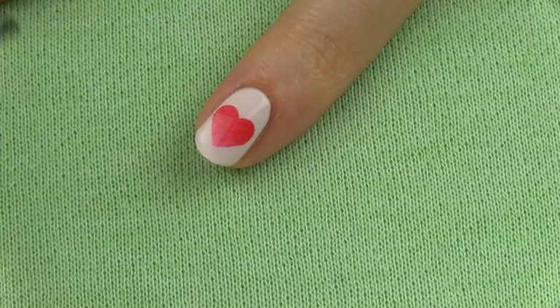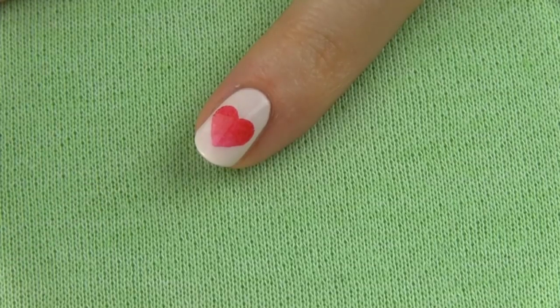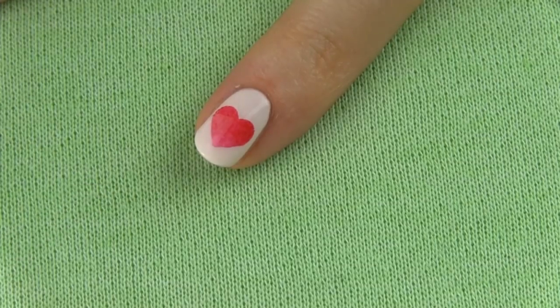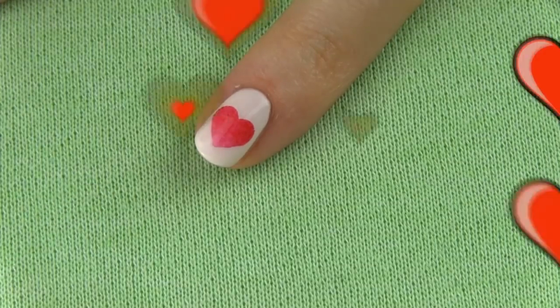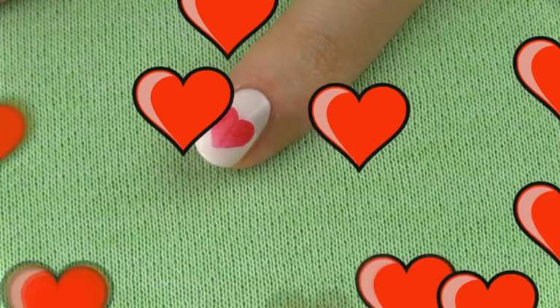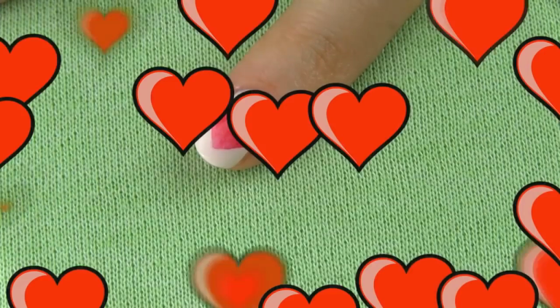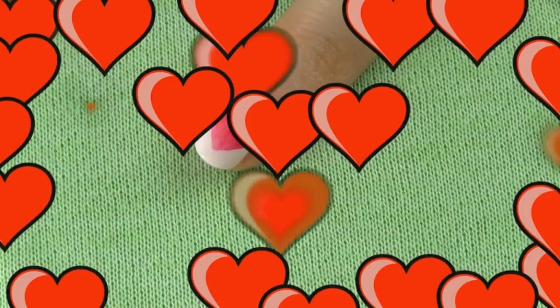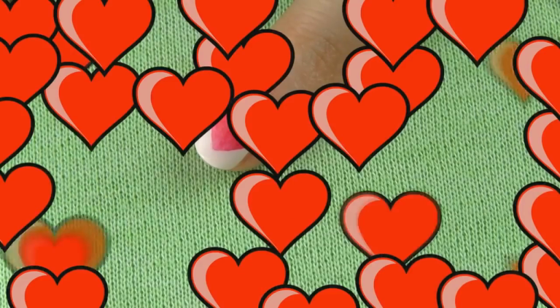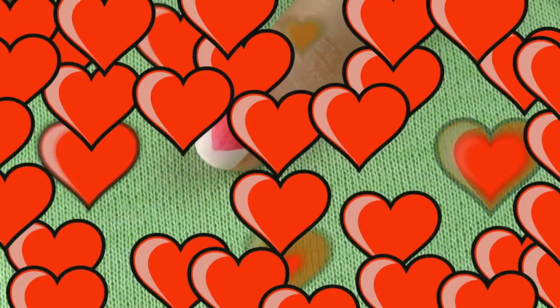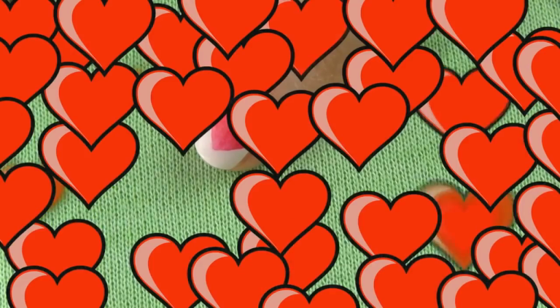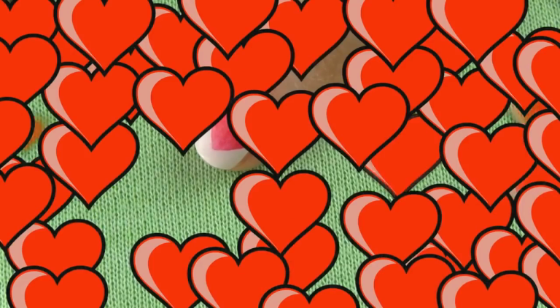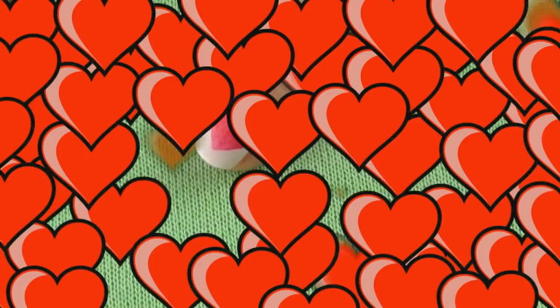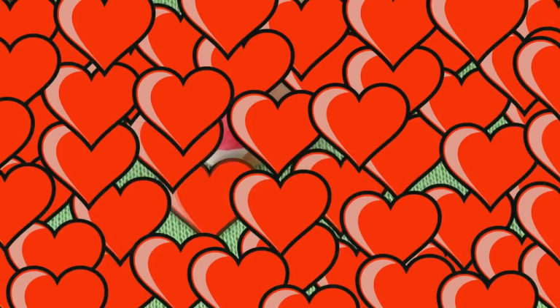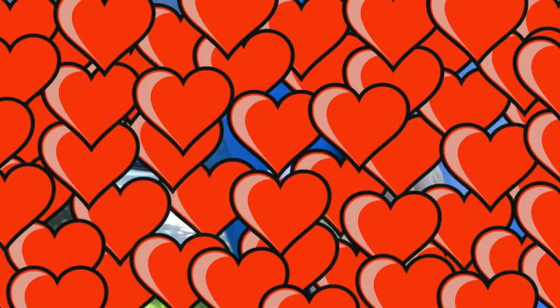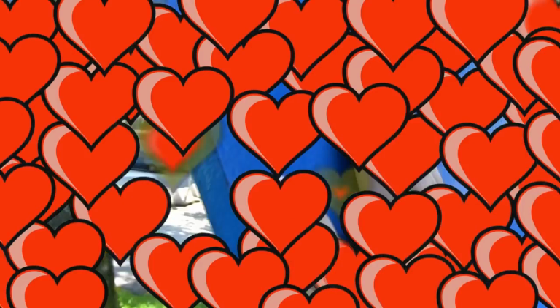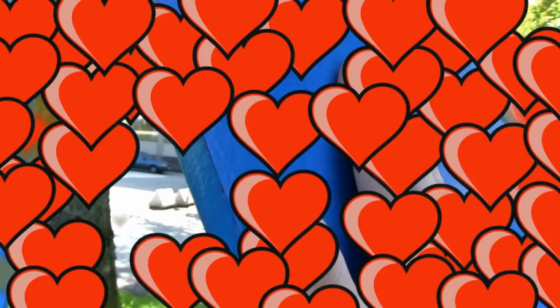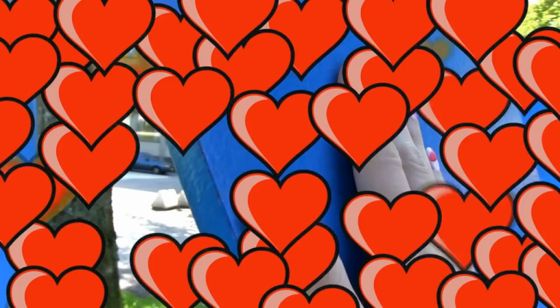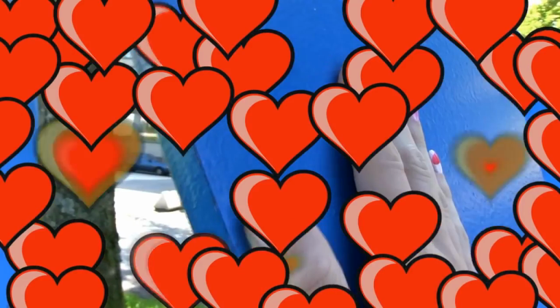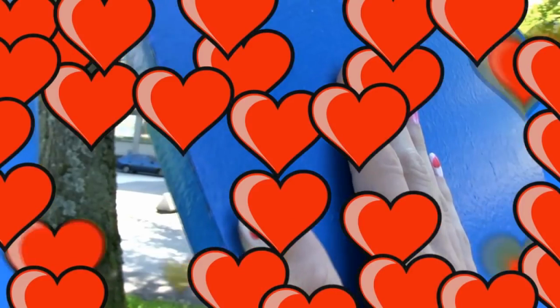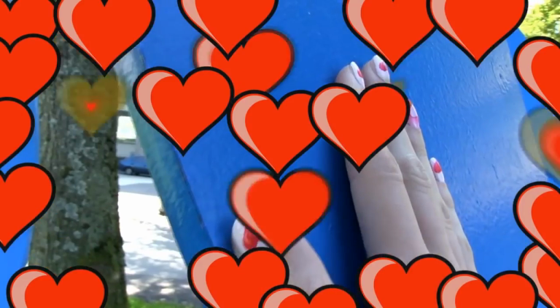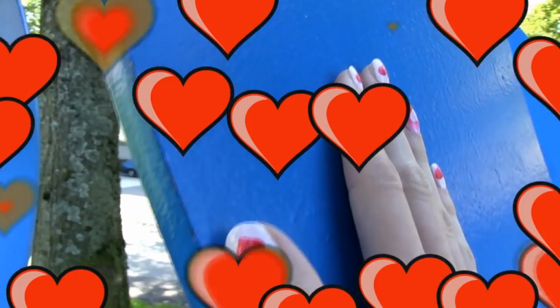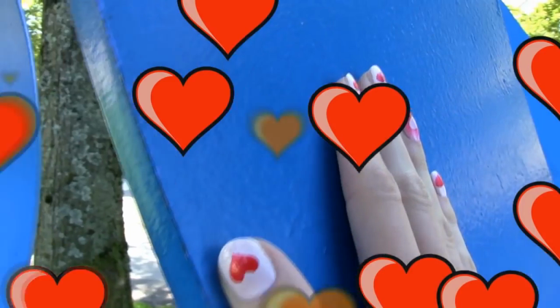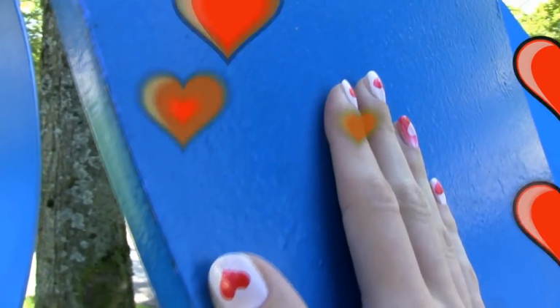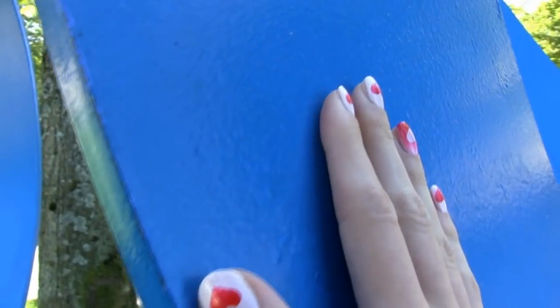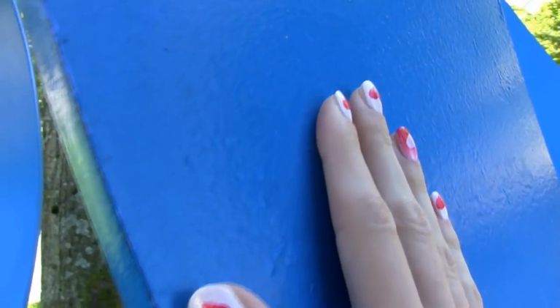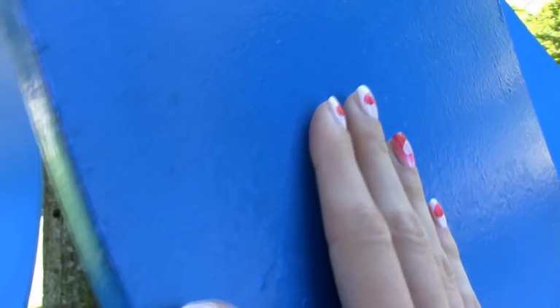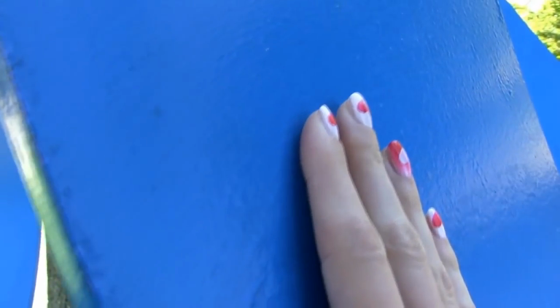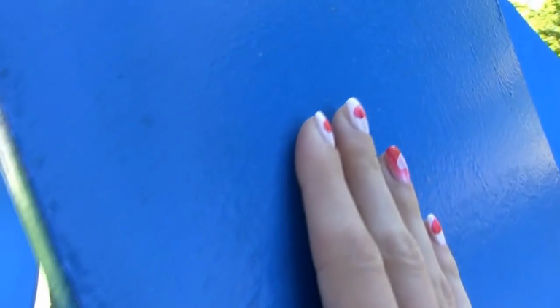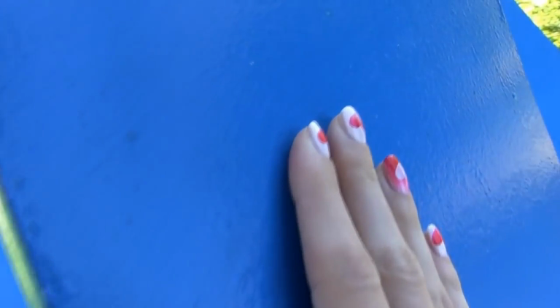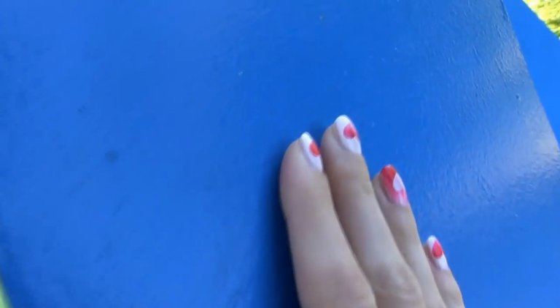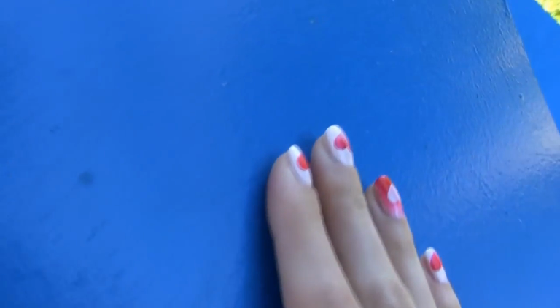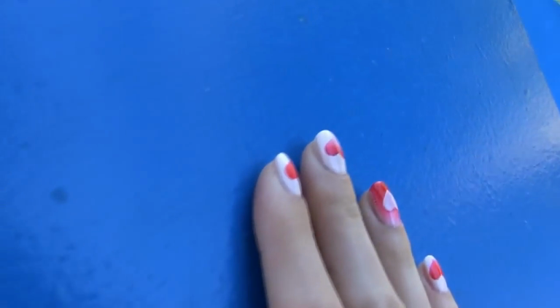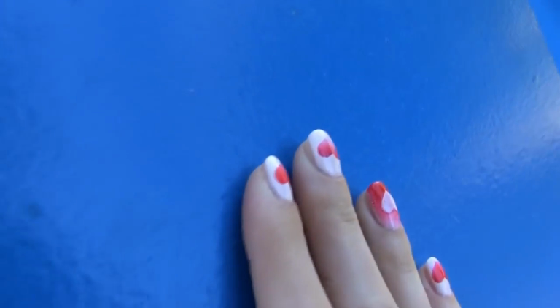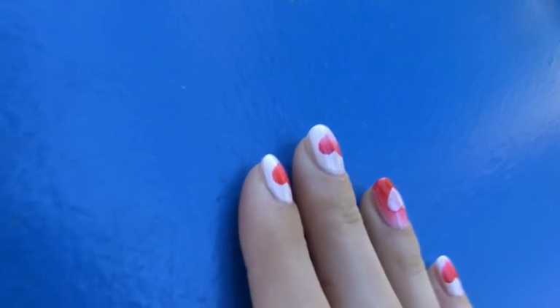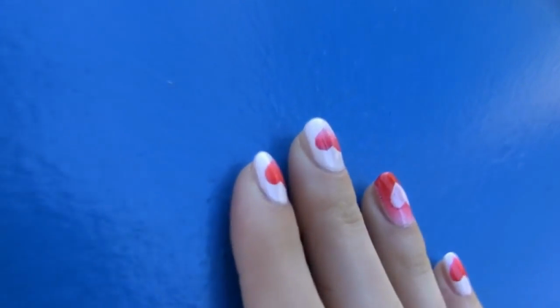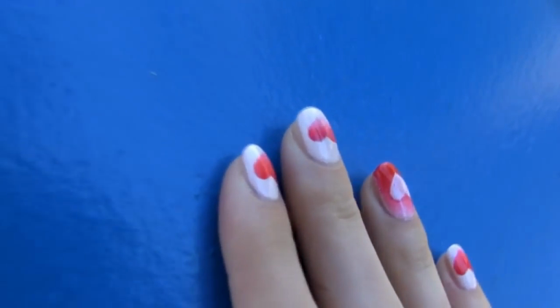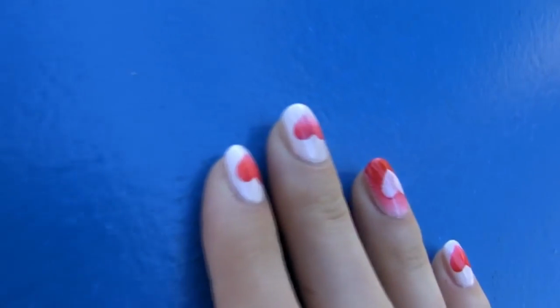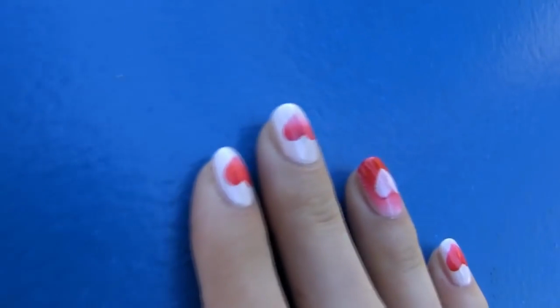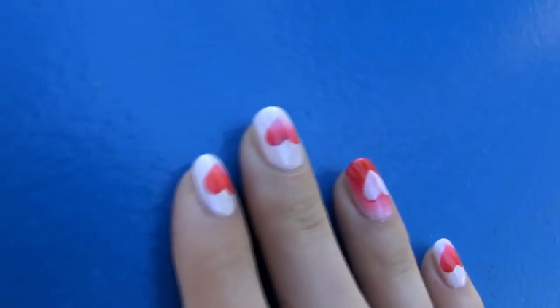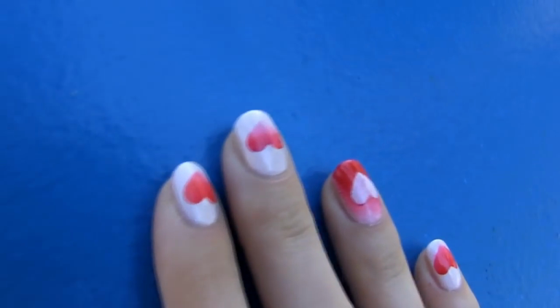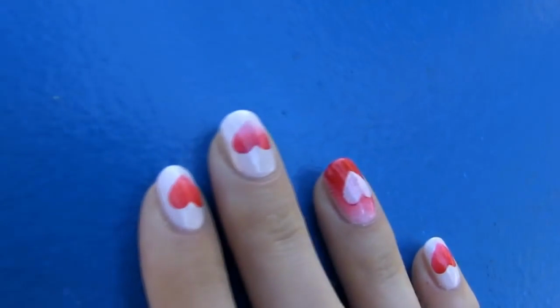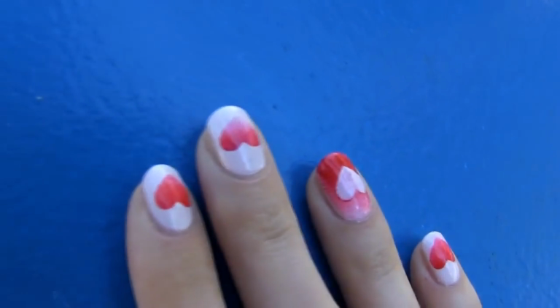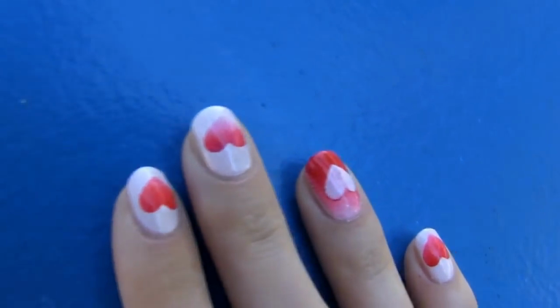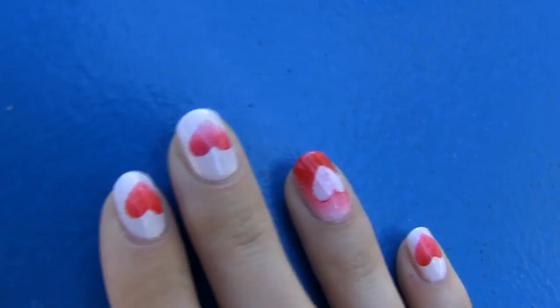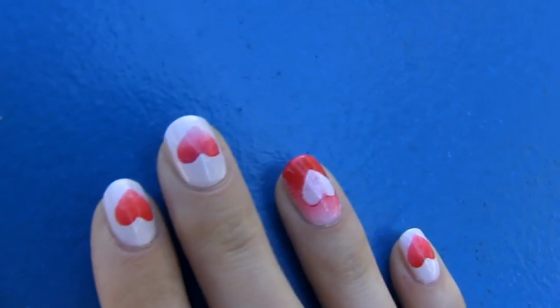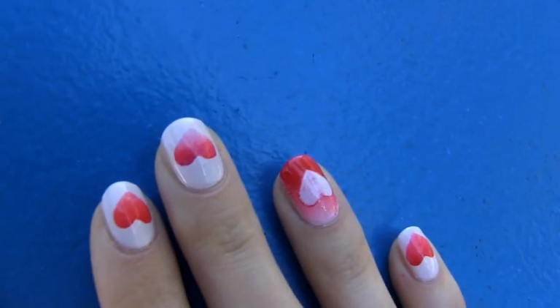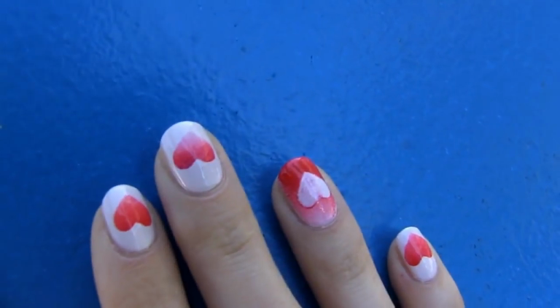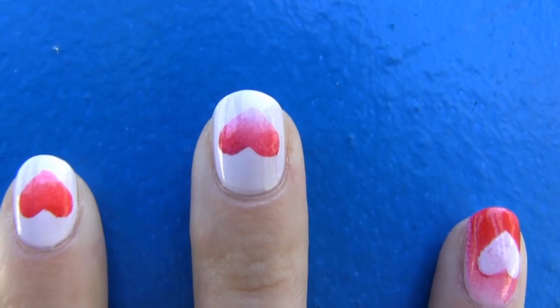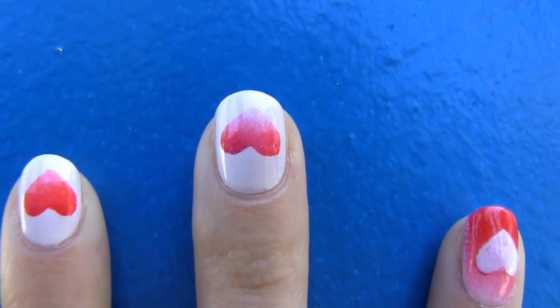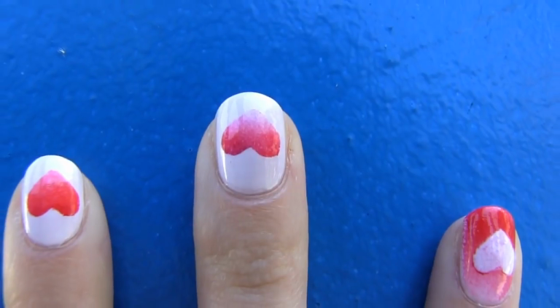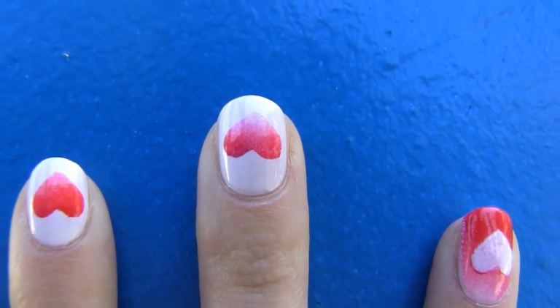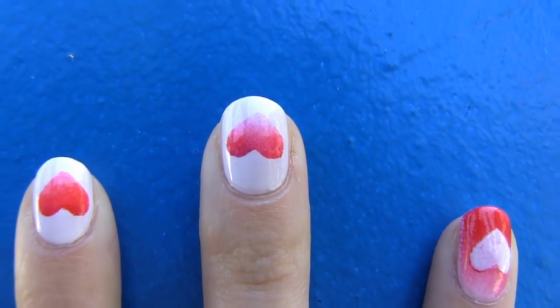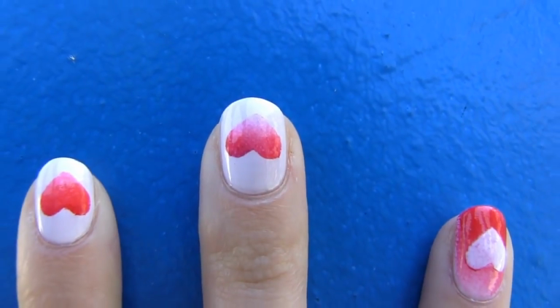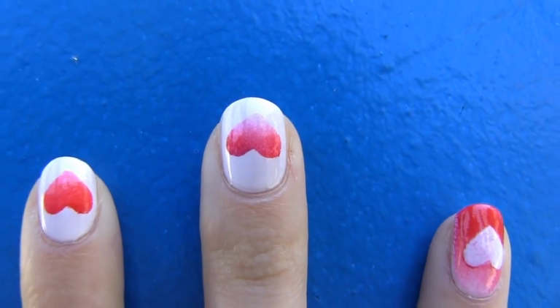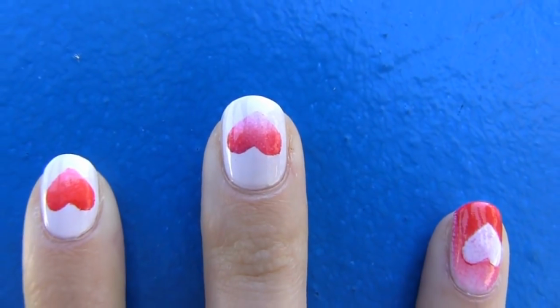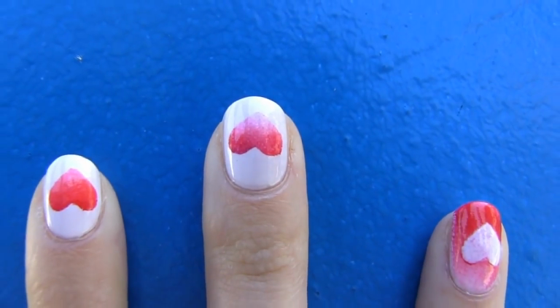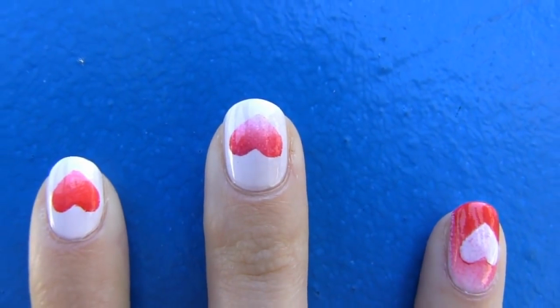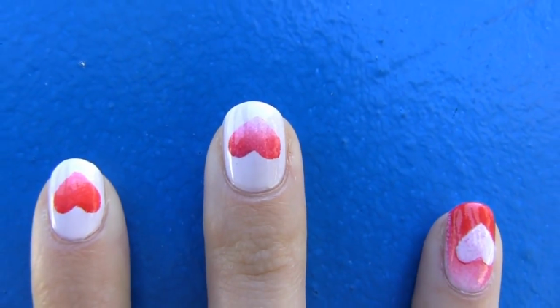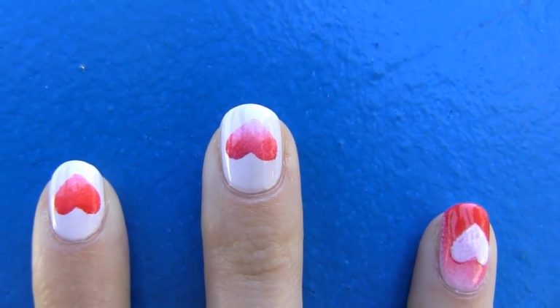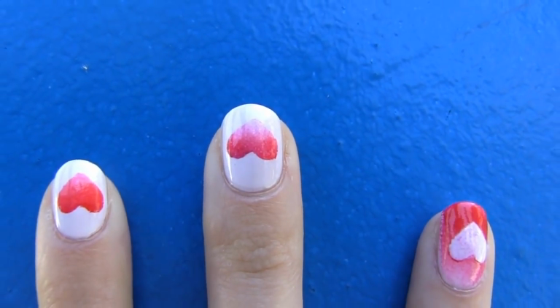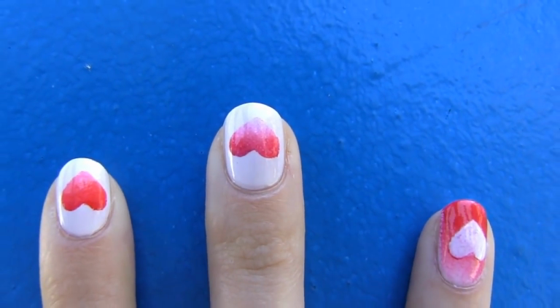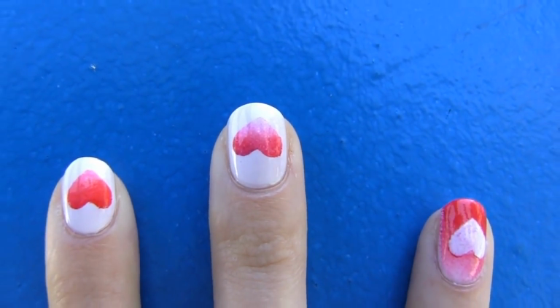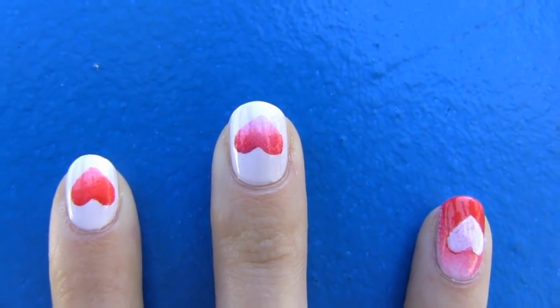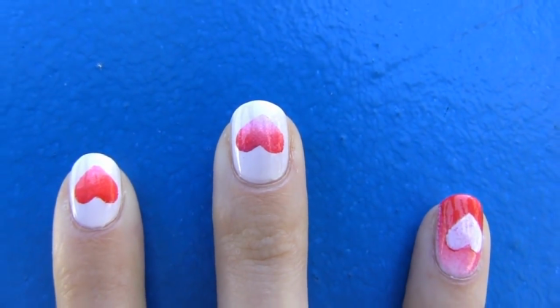I painted all my nails on my other hand with this technique. I love it because it's super cute, yet extremely easy and fast to make.